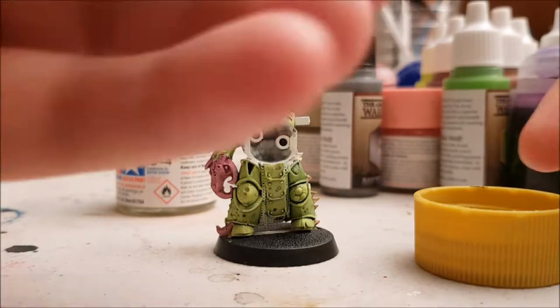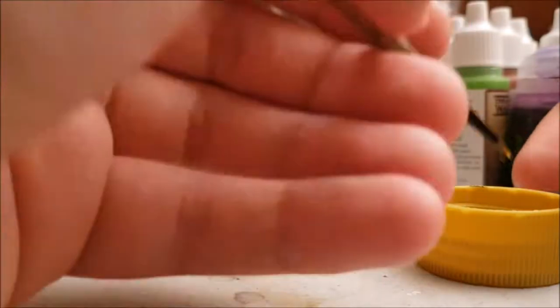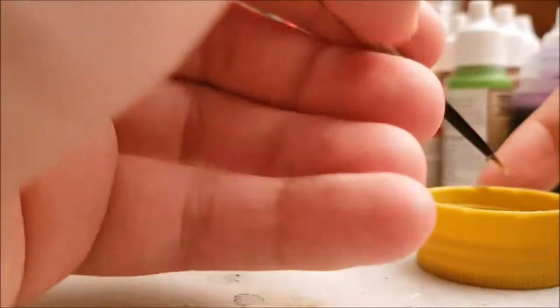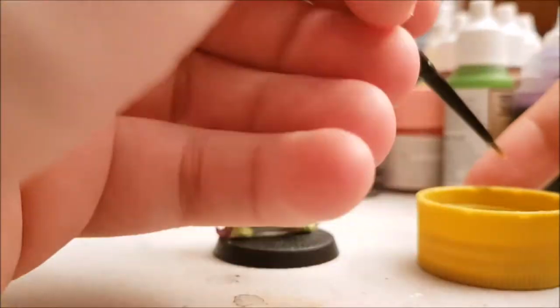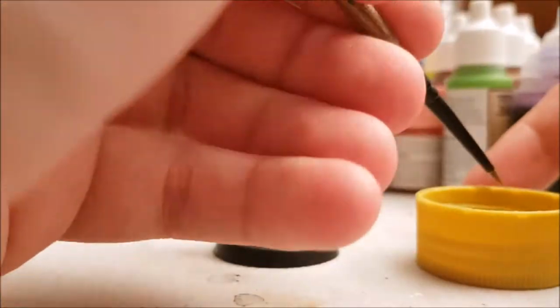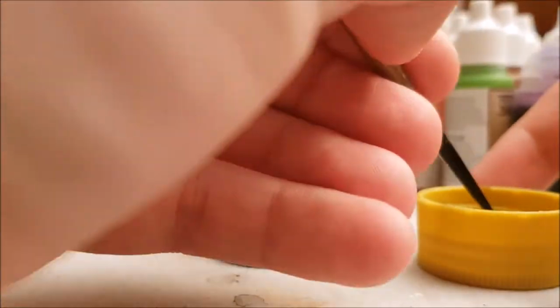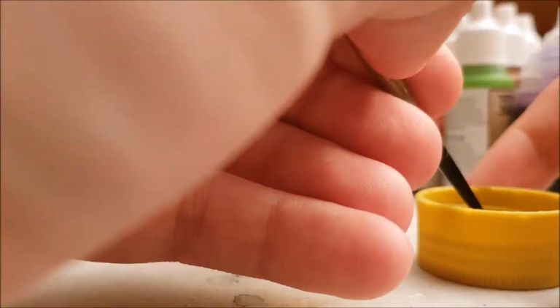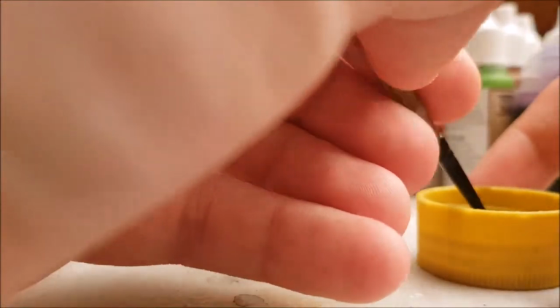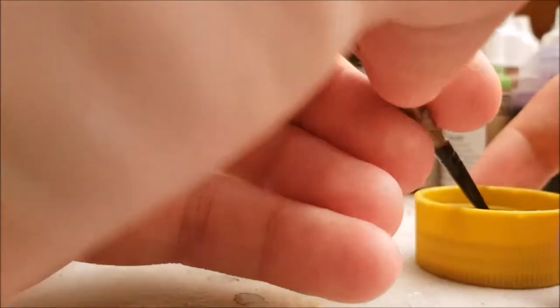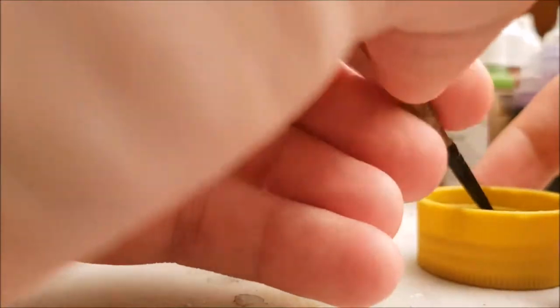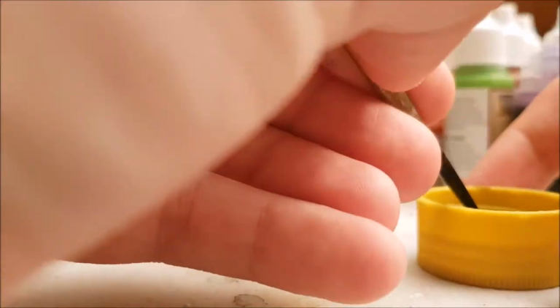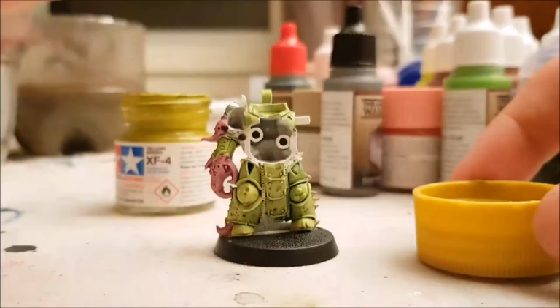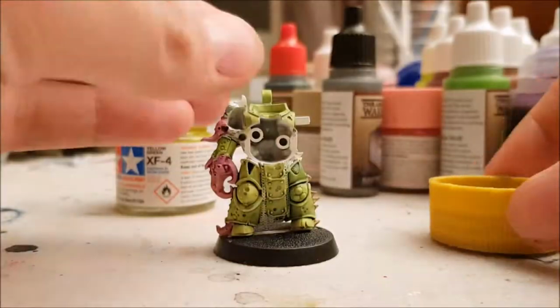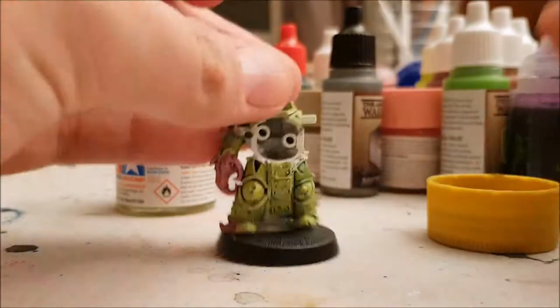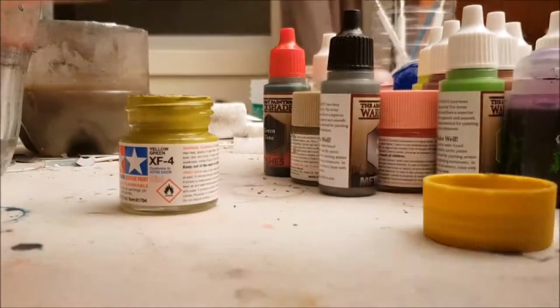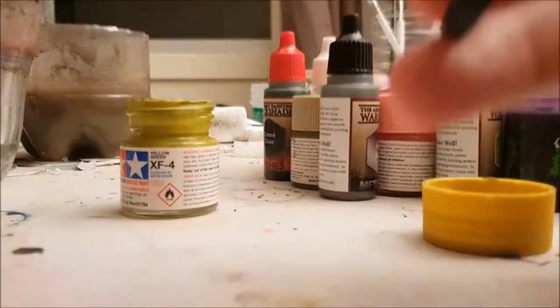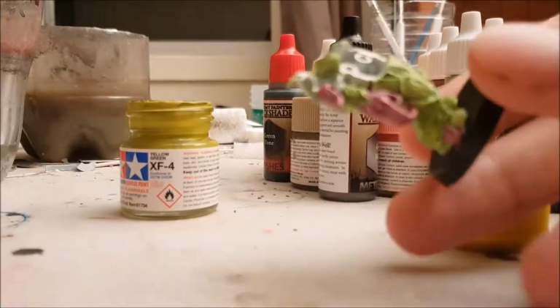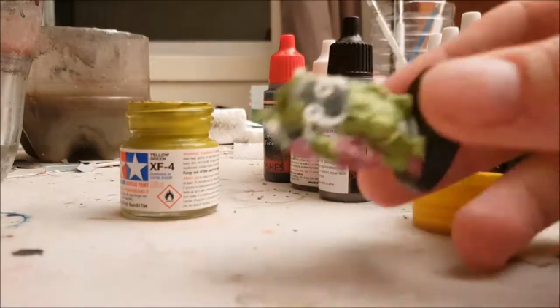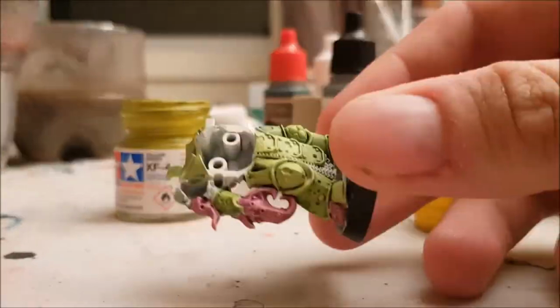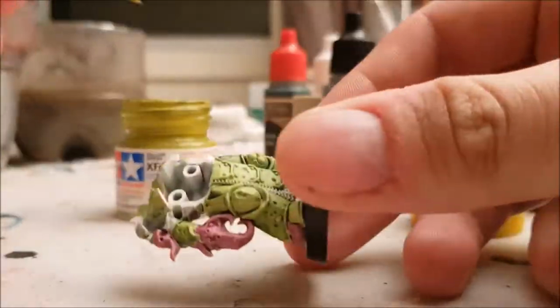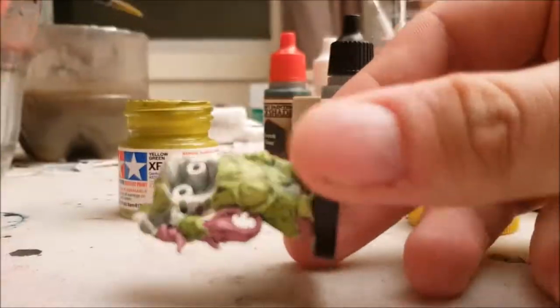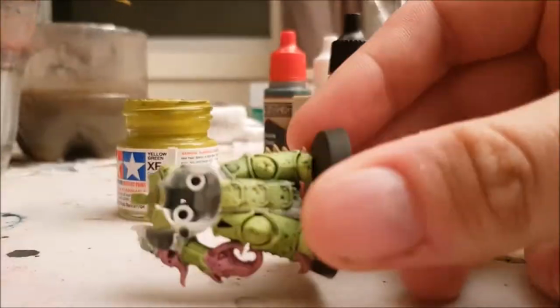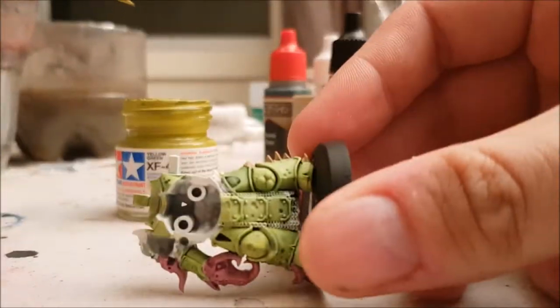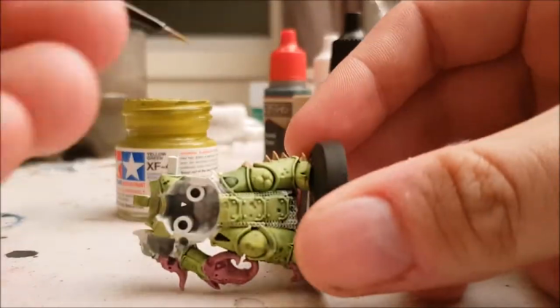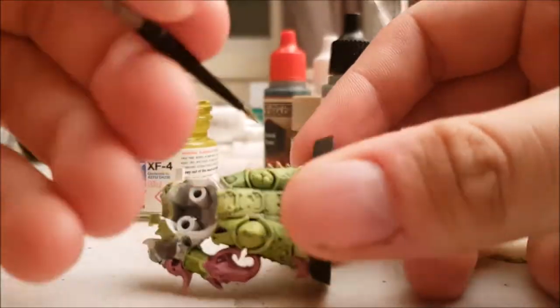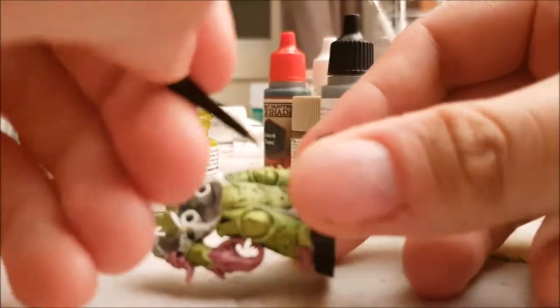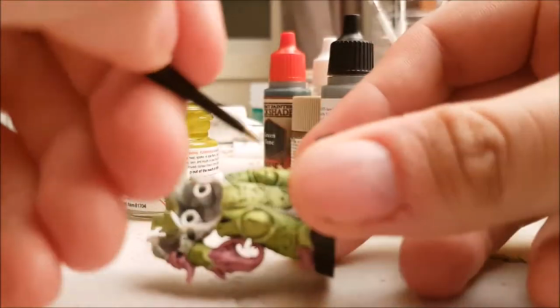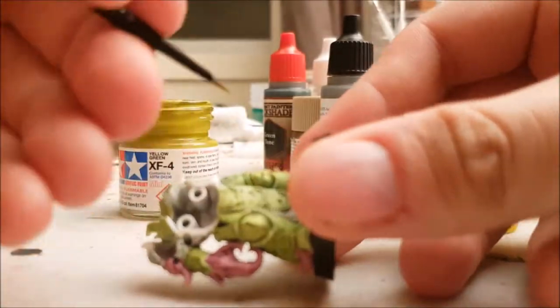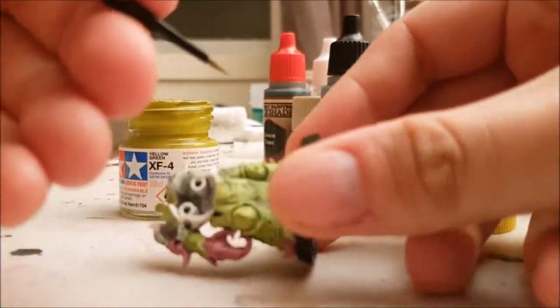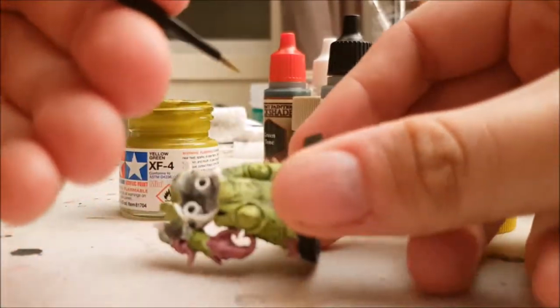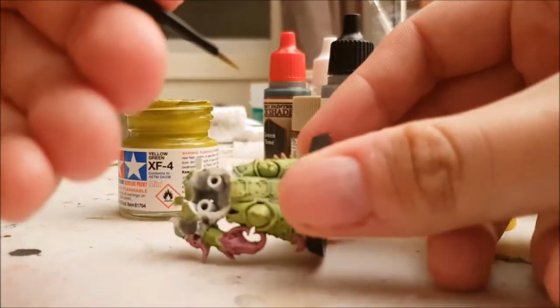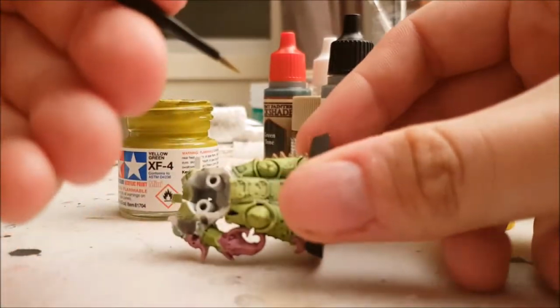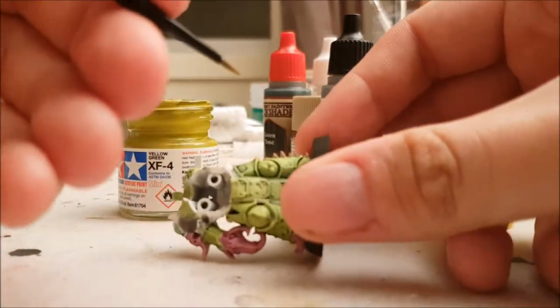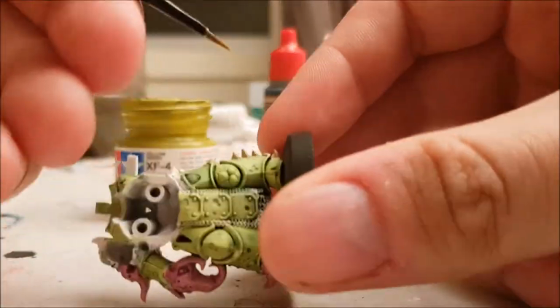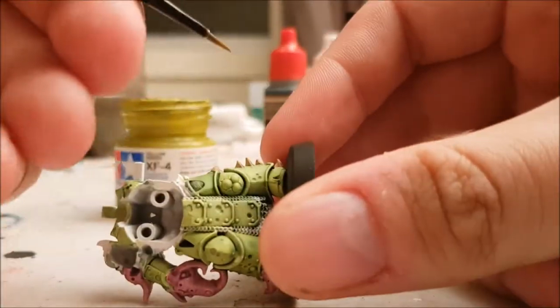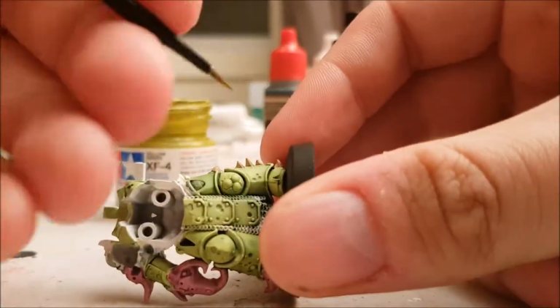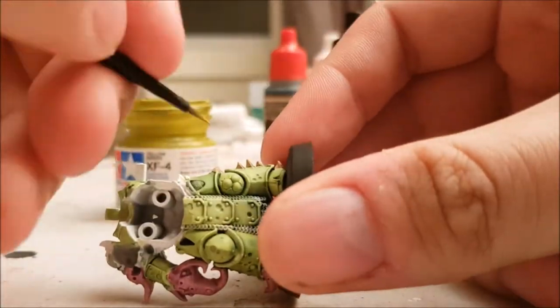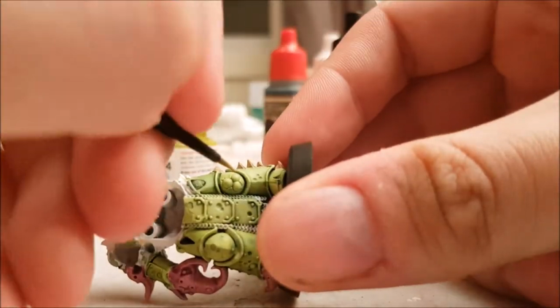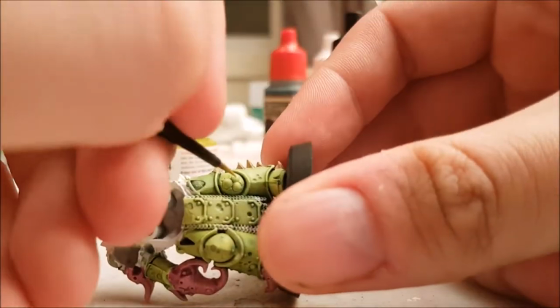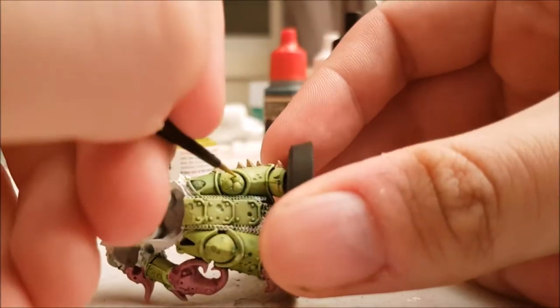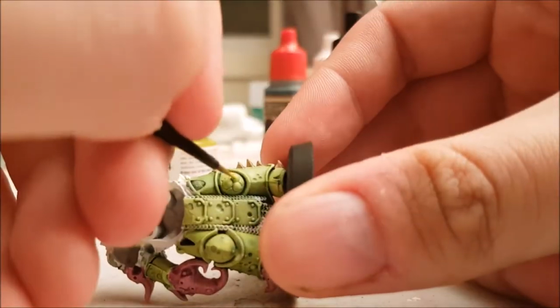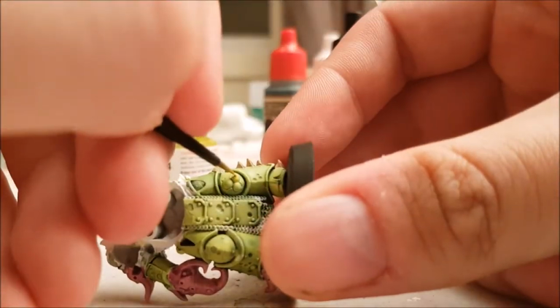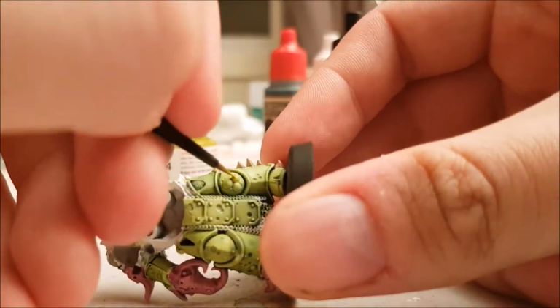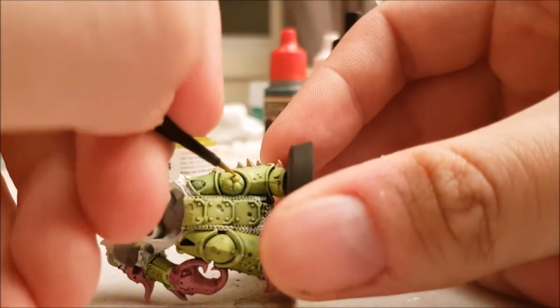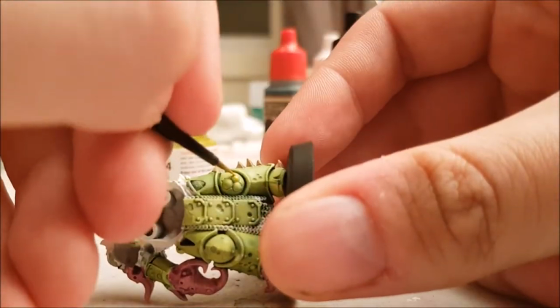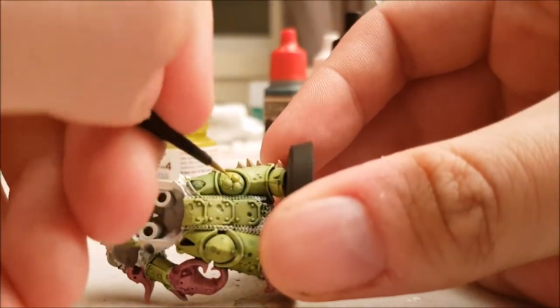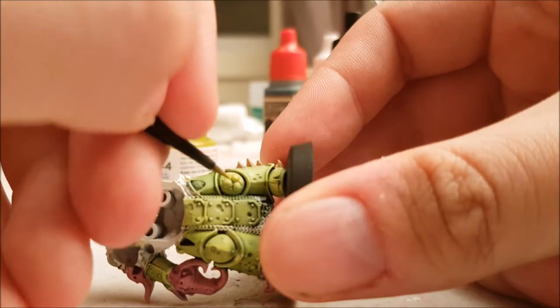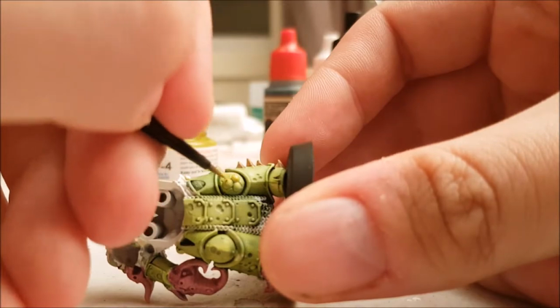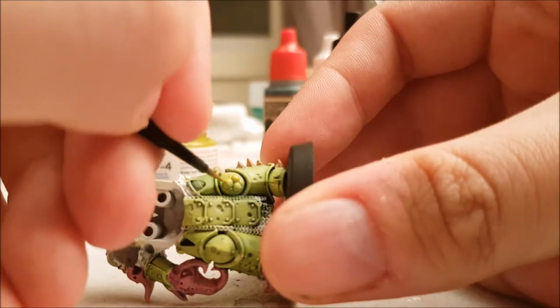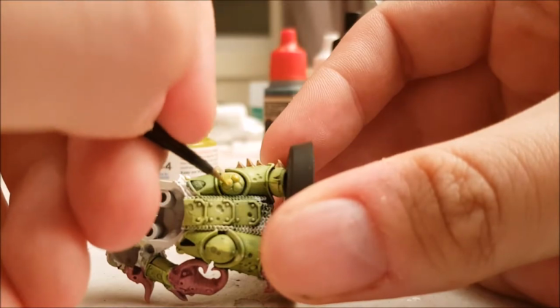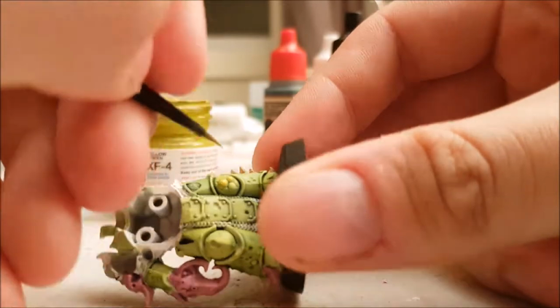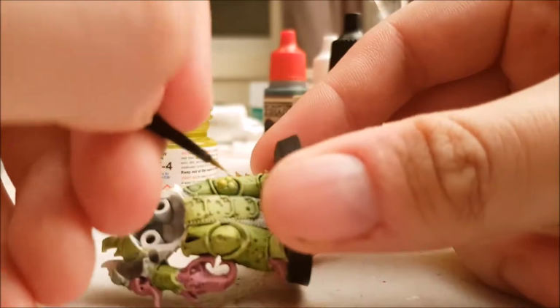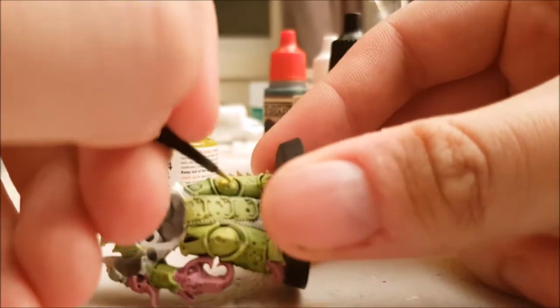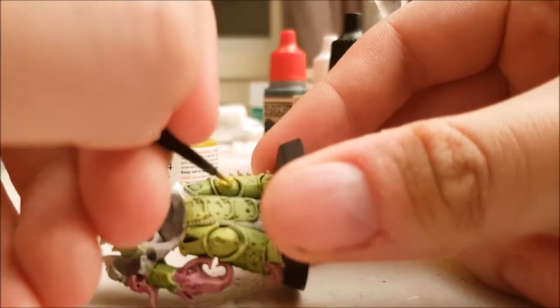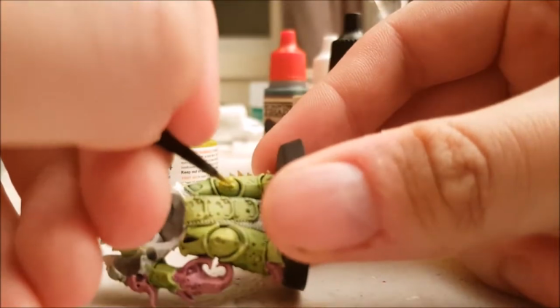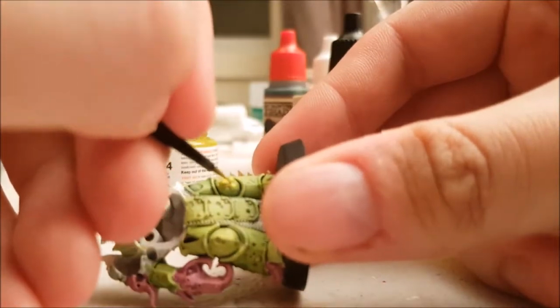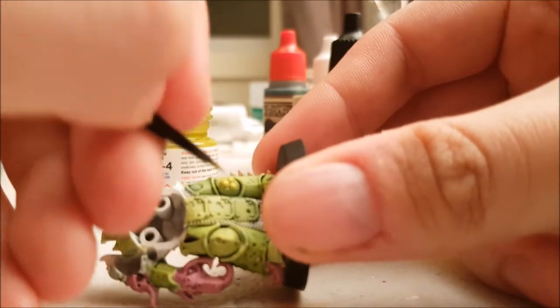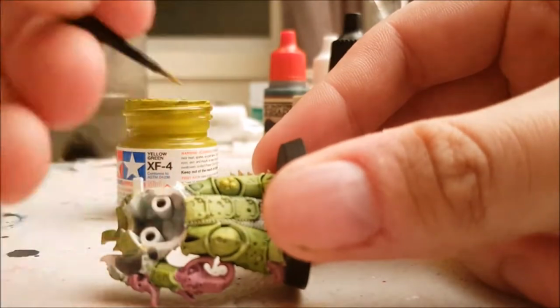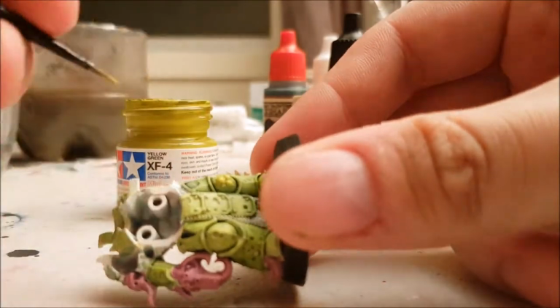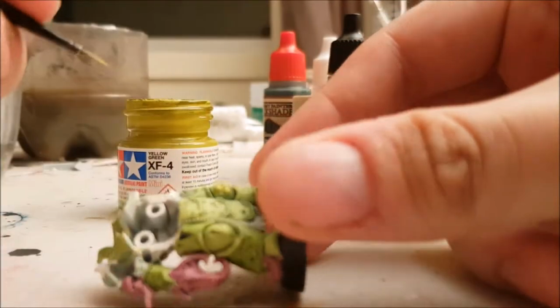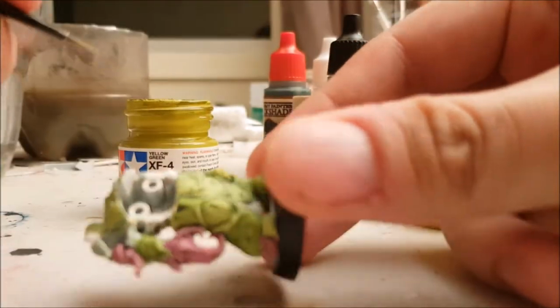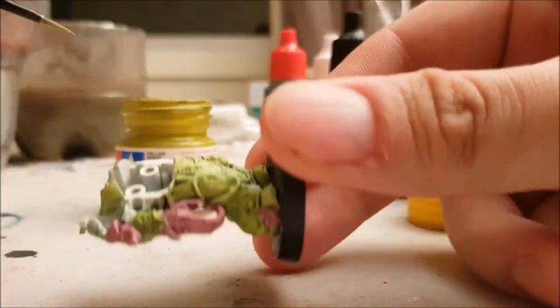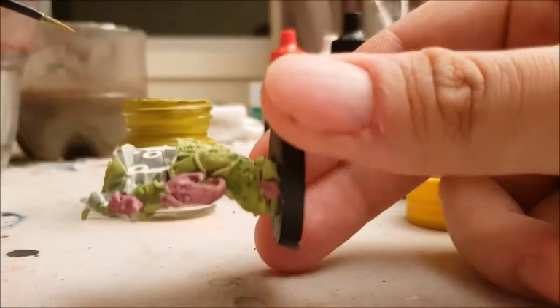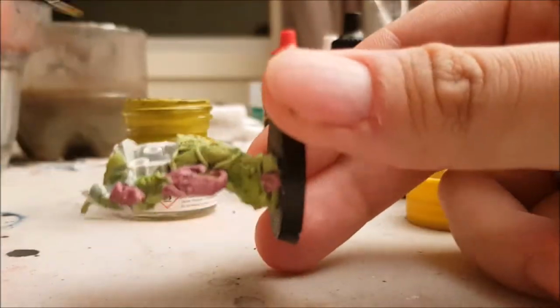This was the point where I decided to do all the pustules and the weird pimple things, using Tamiya's X4 Yellow Green.